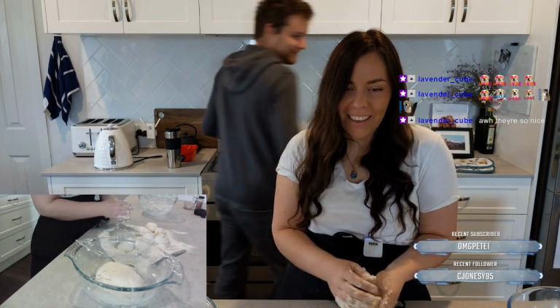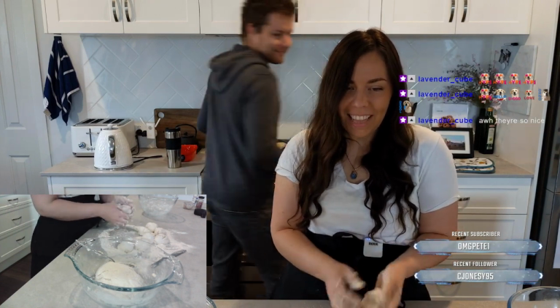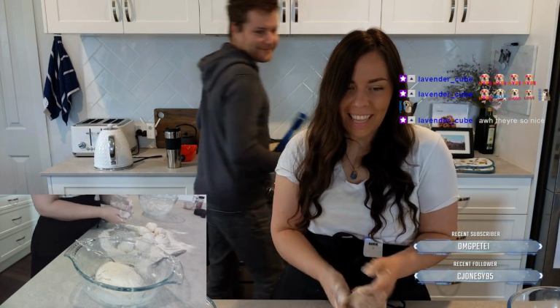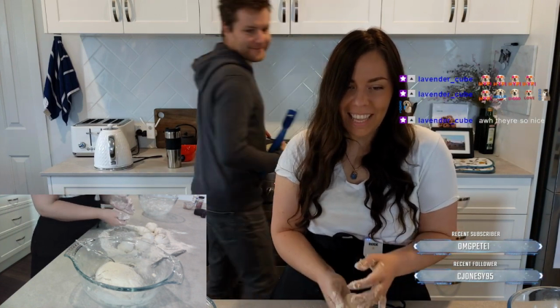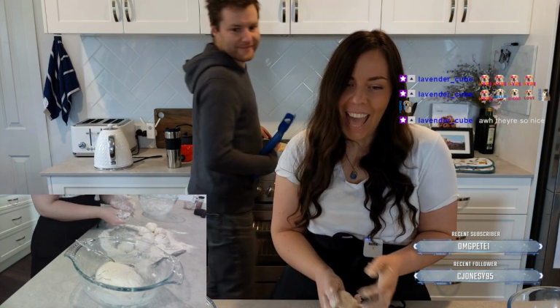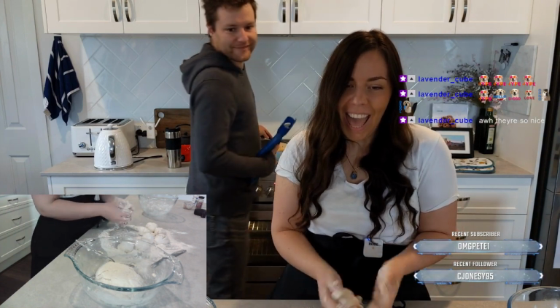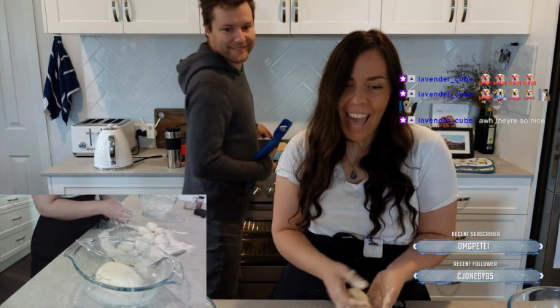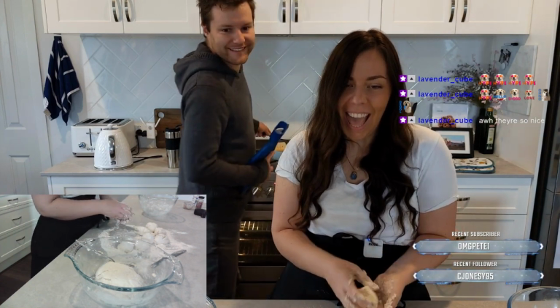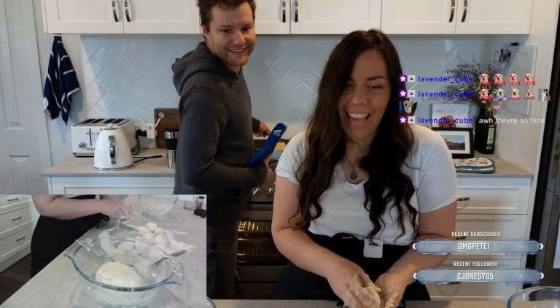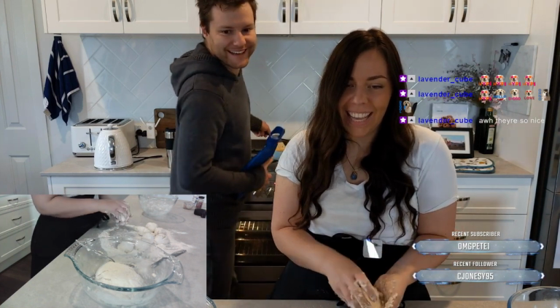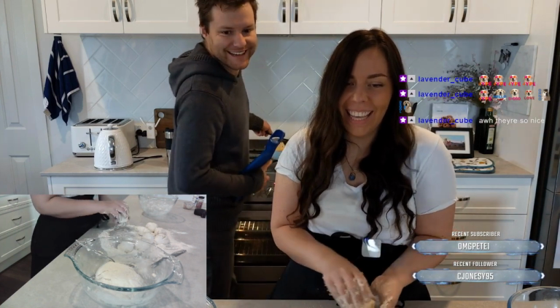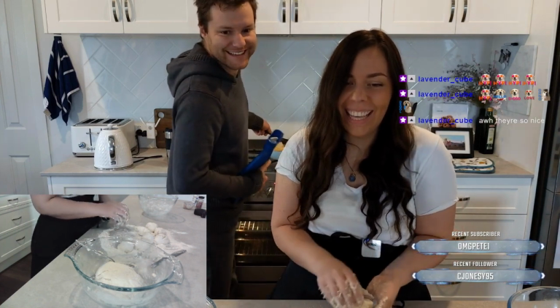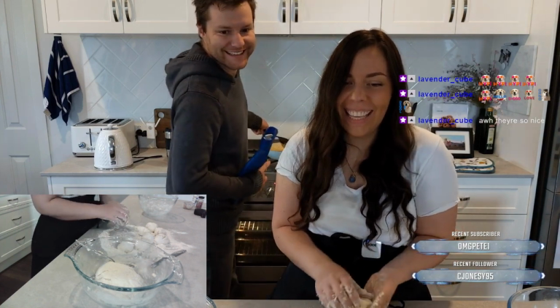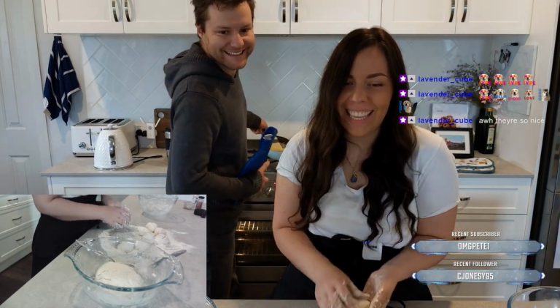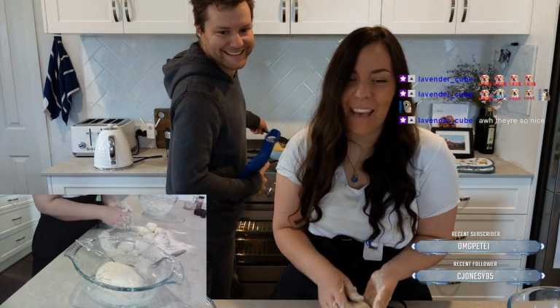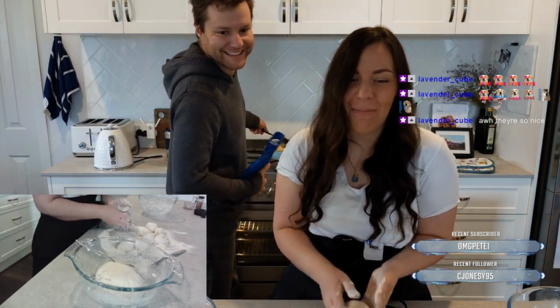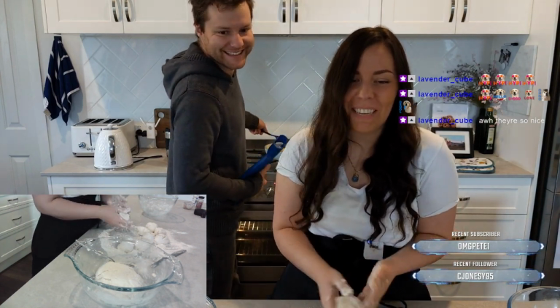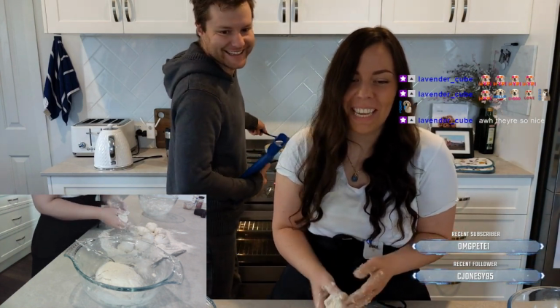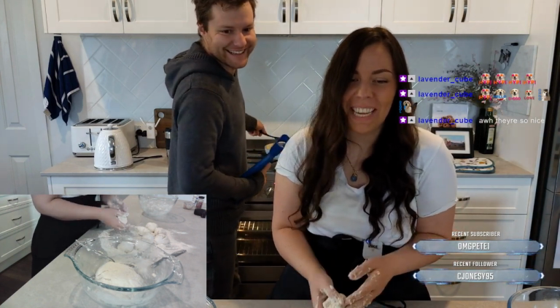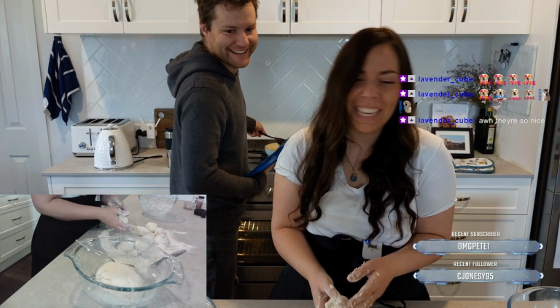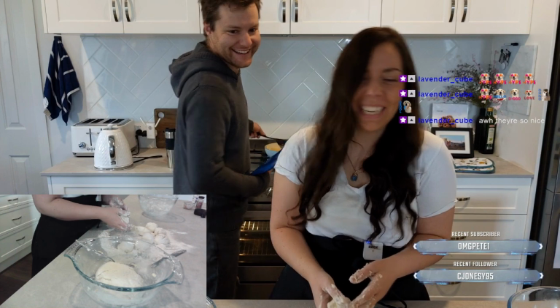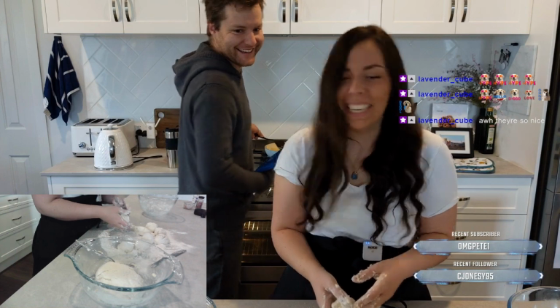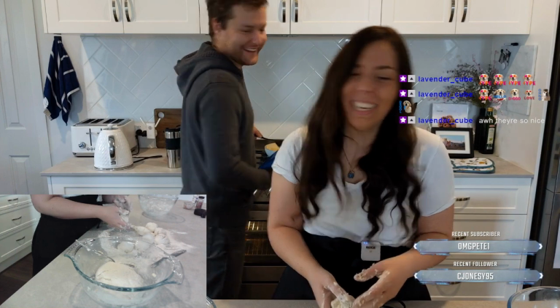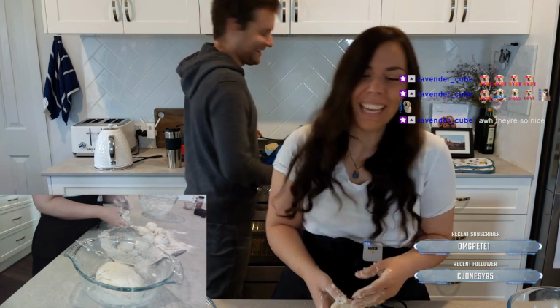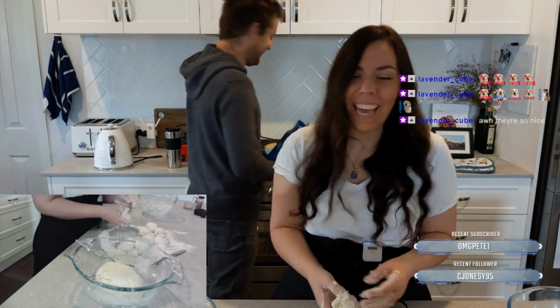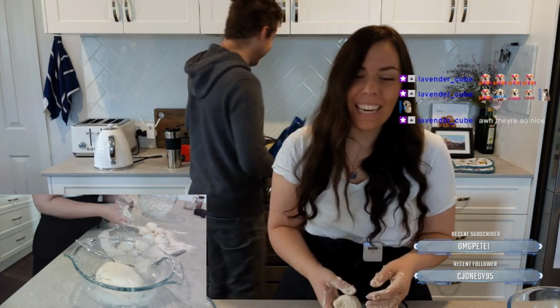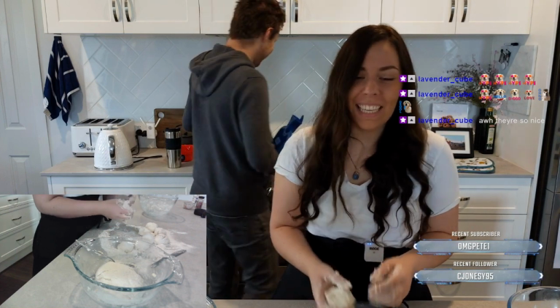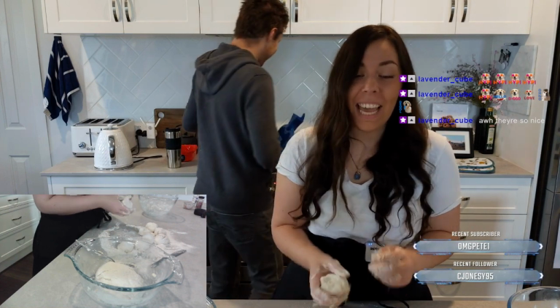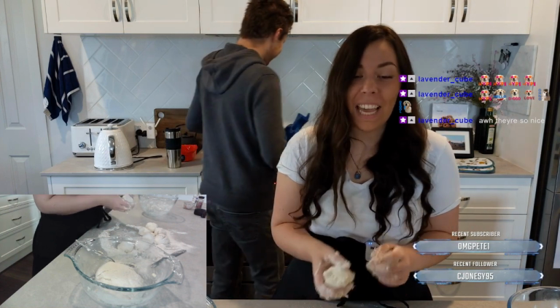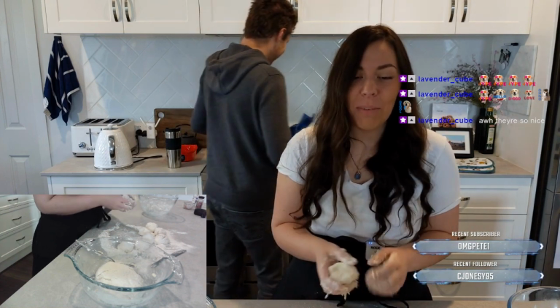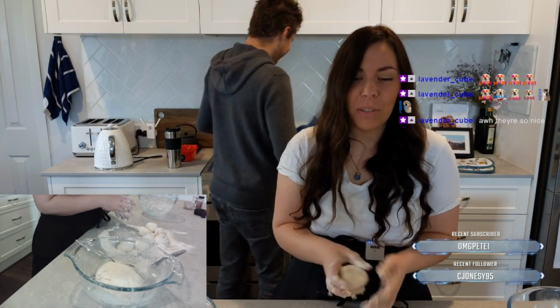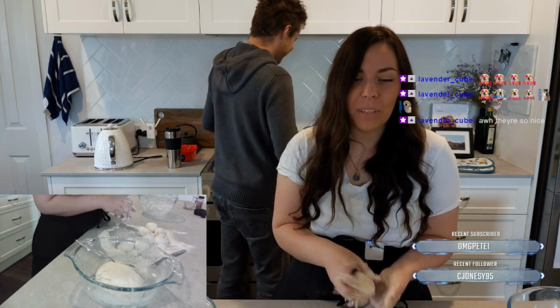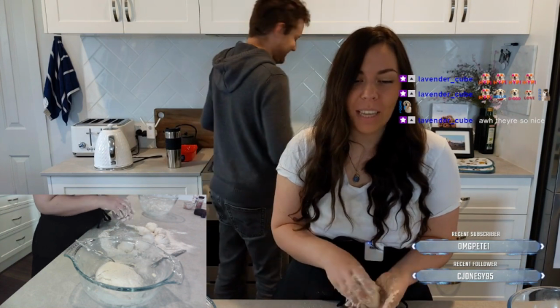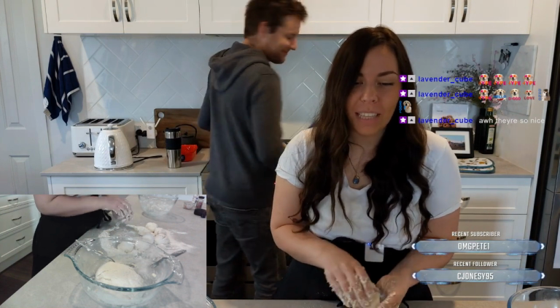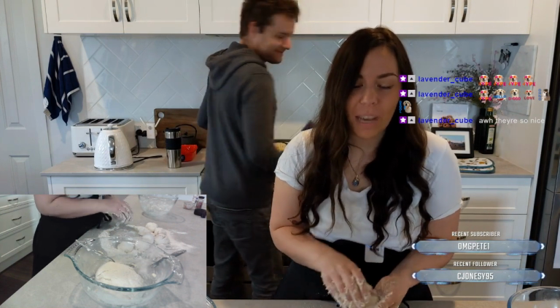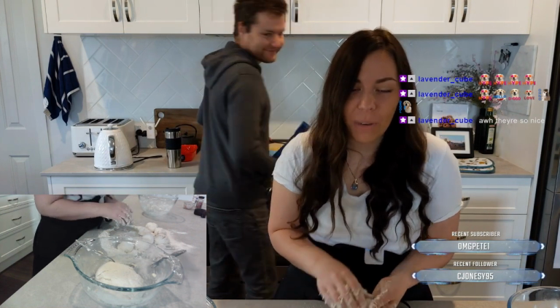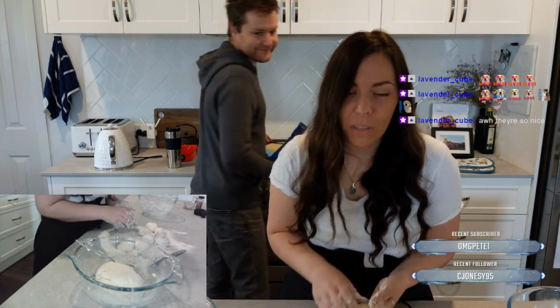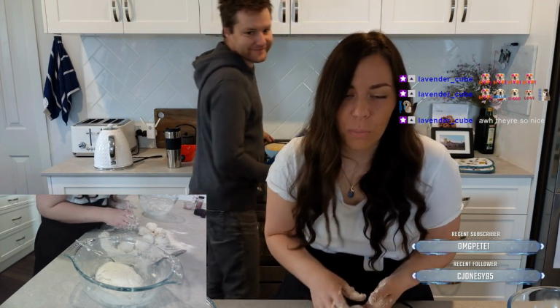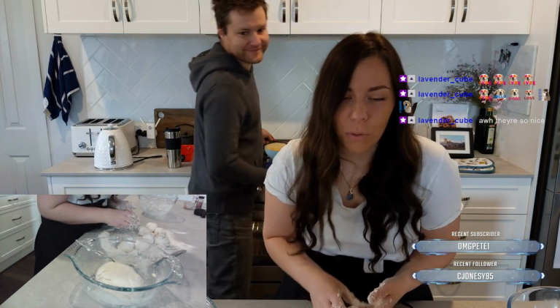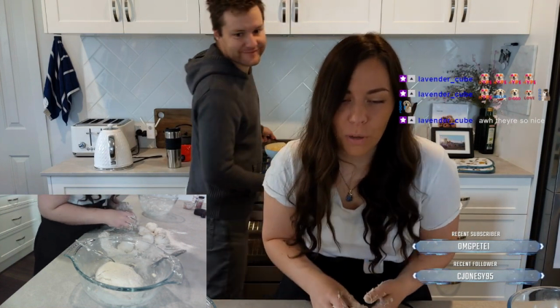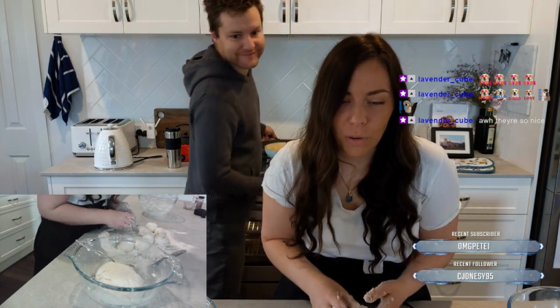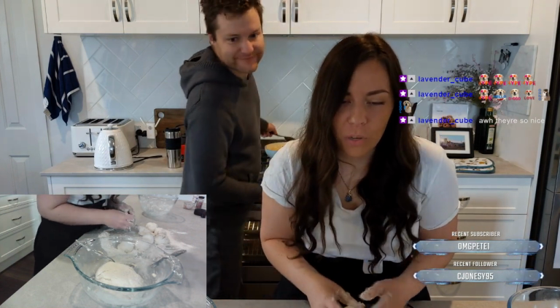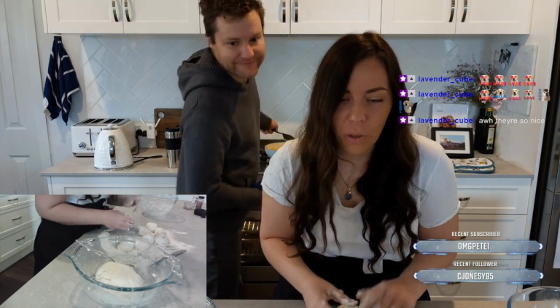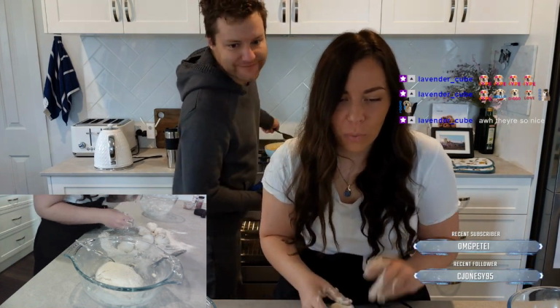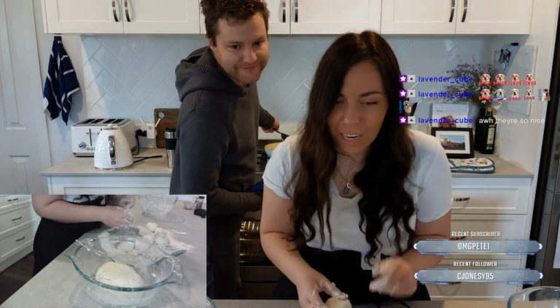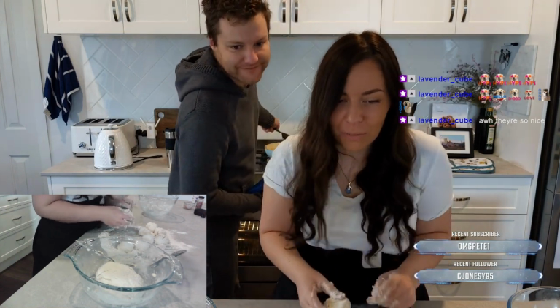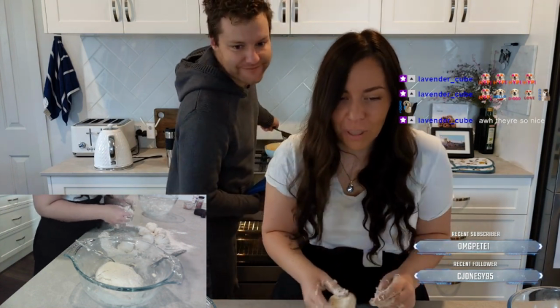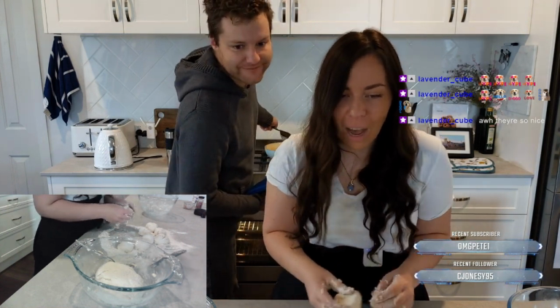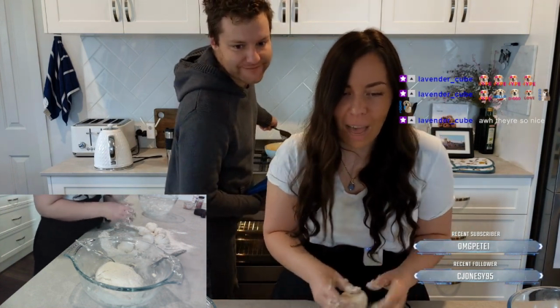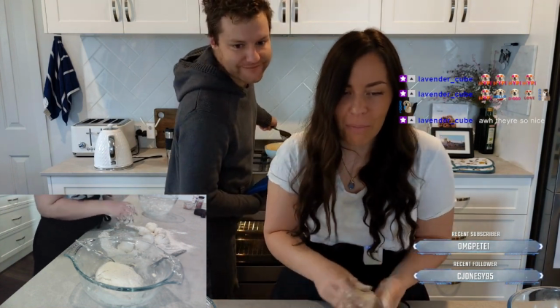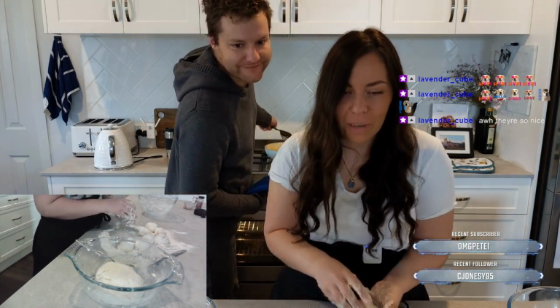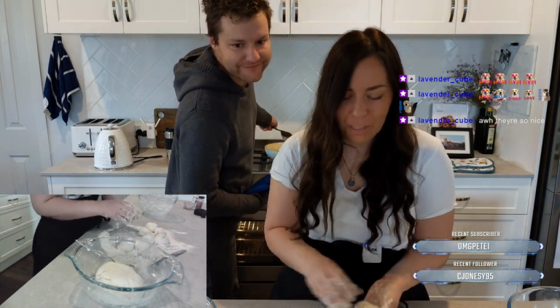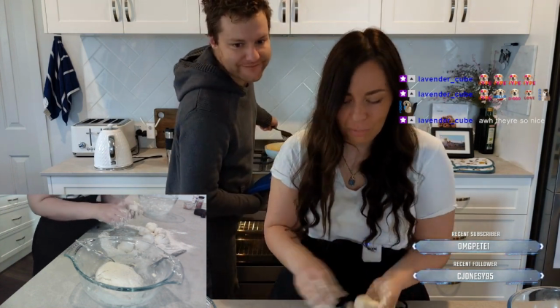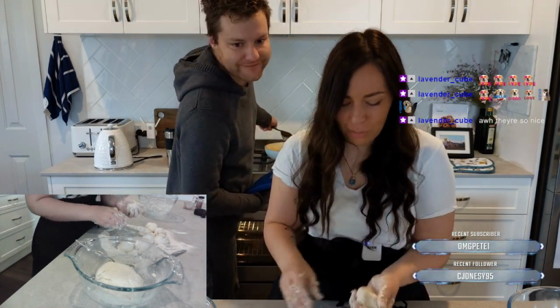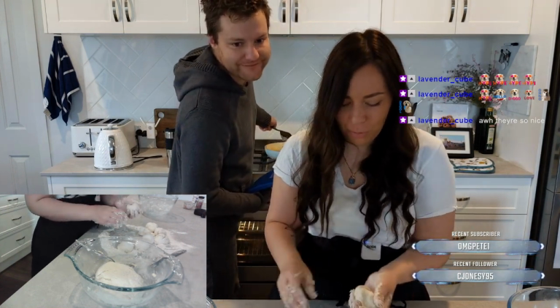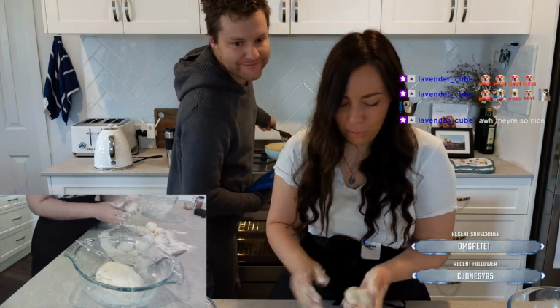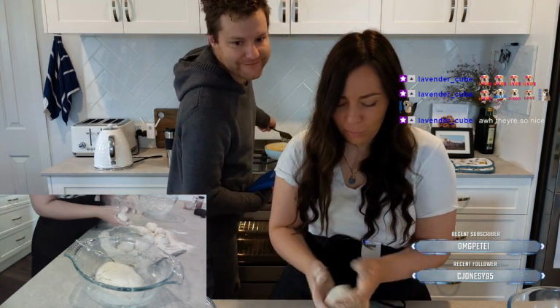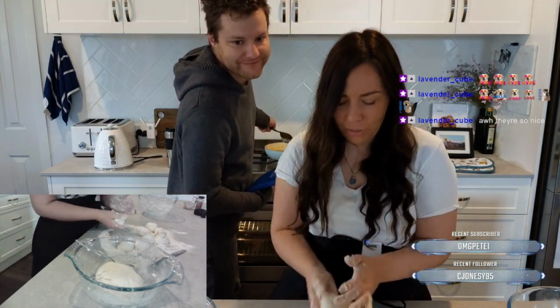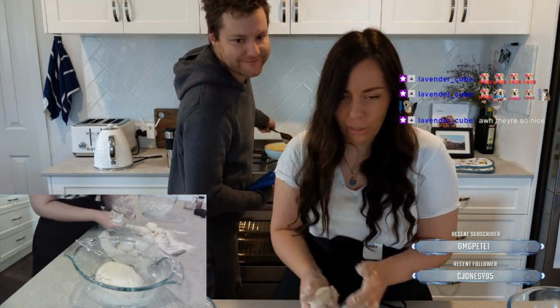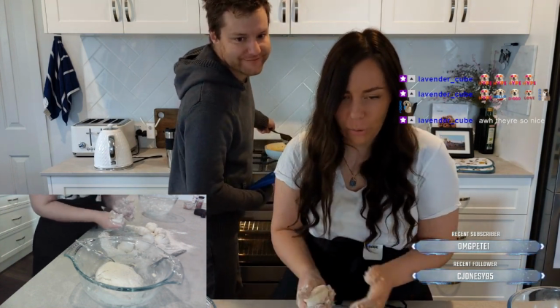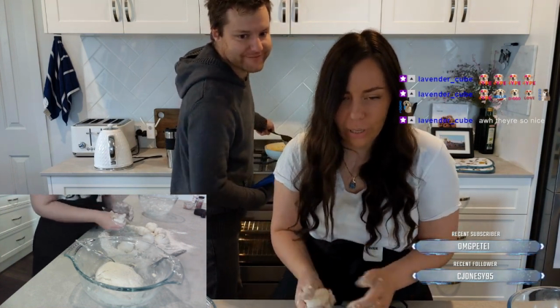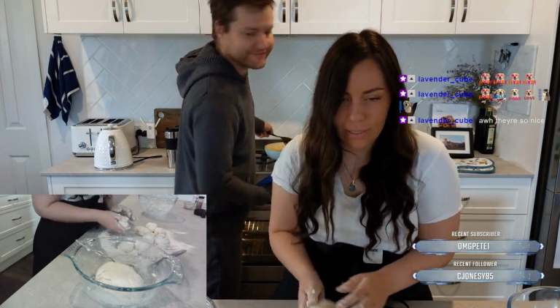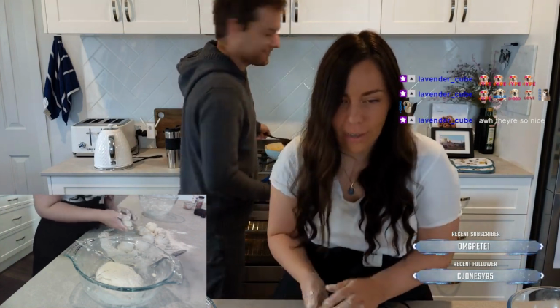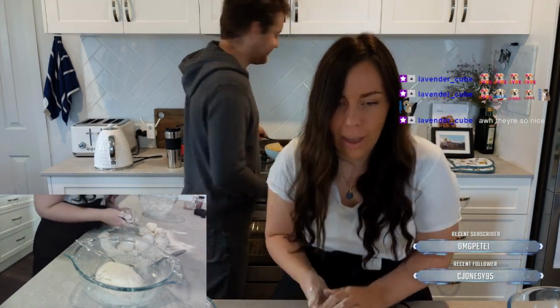Oh, yay! It's happening — Addie! I'm so glad that one got approved. I was waiting for the hype one to be approved for the longest time.